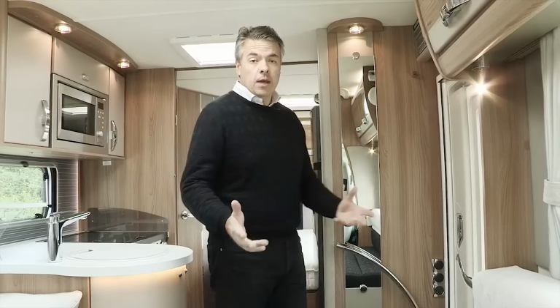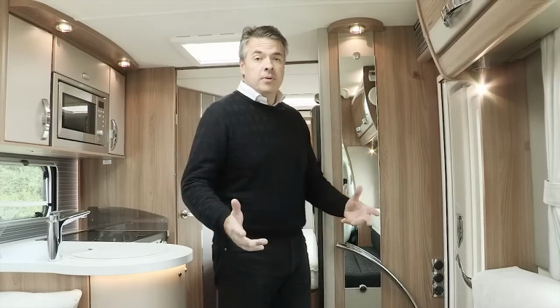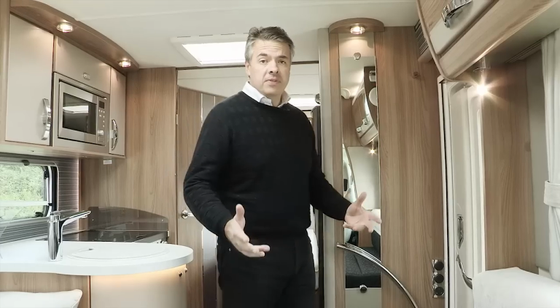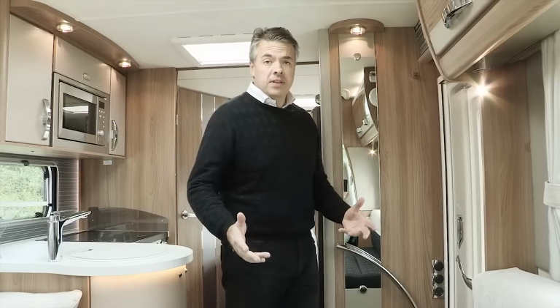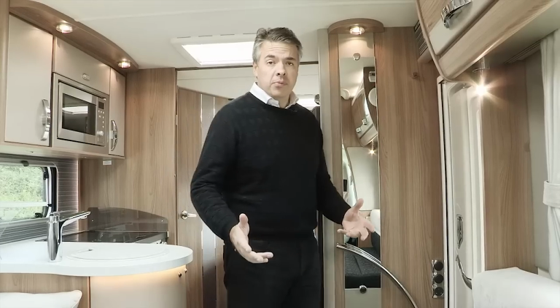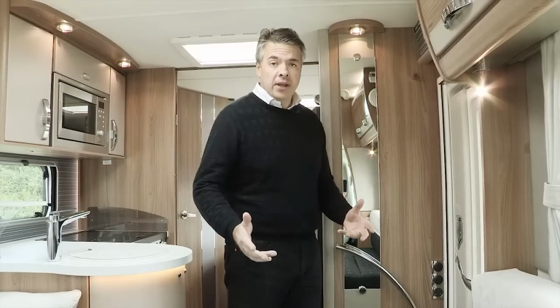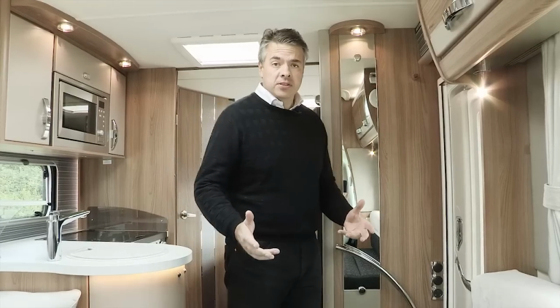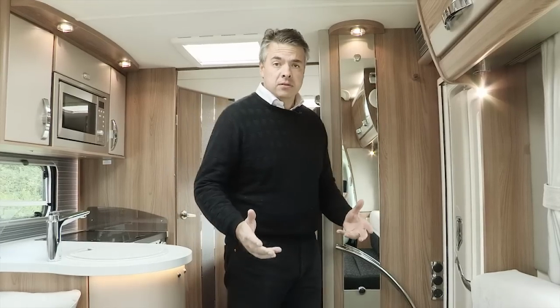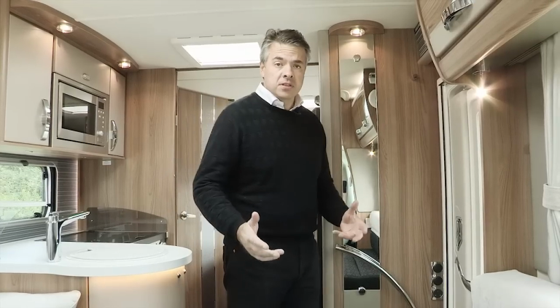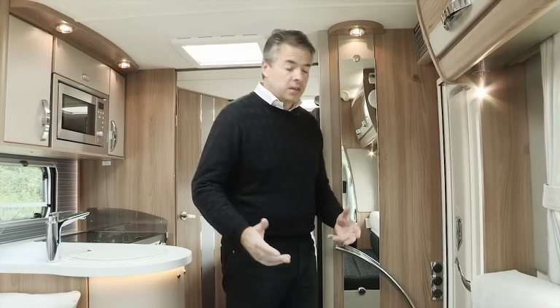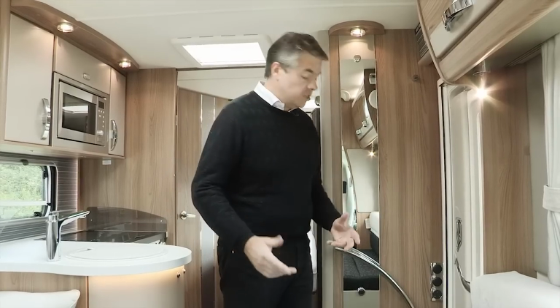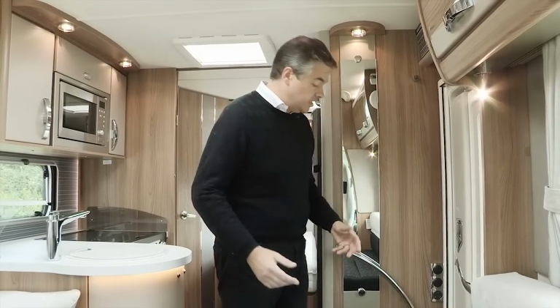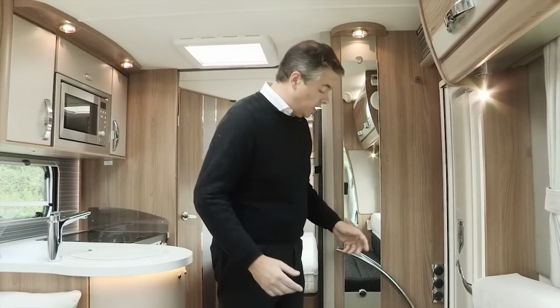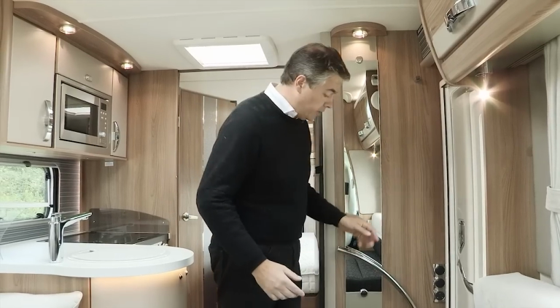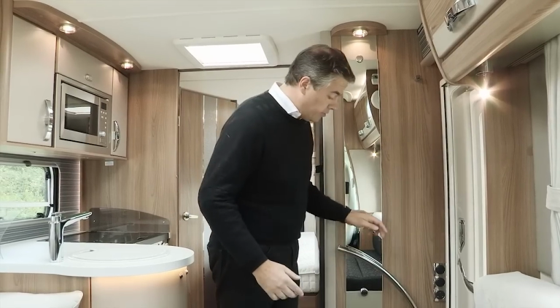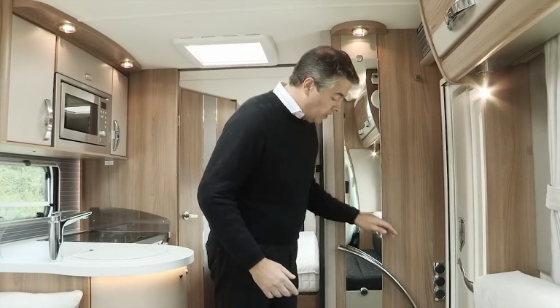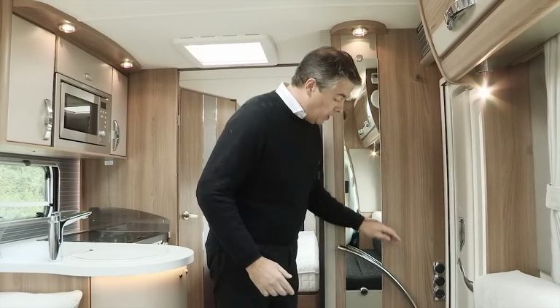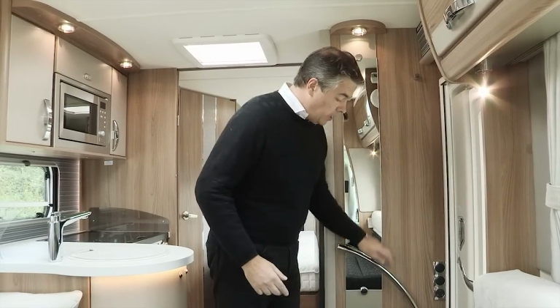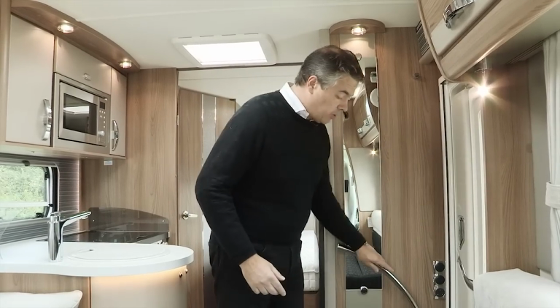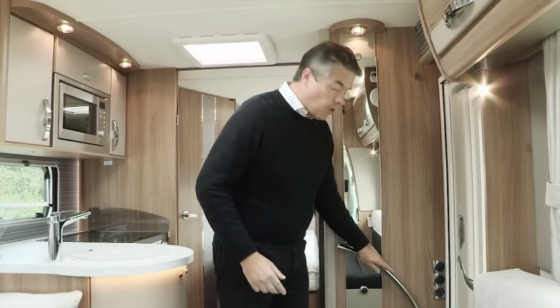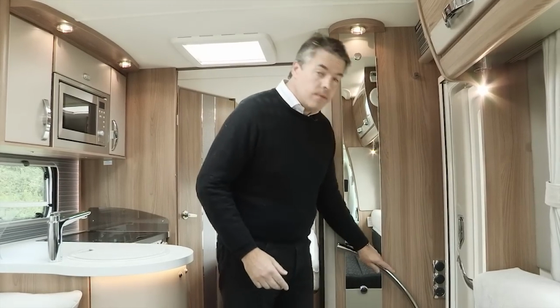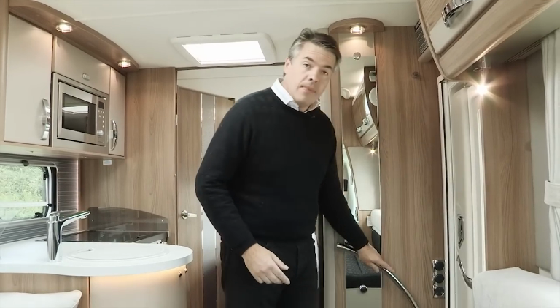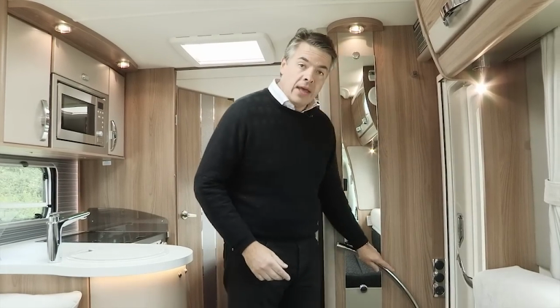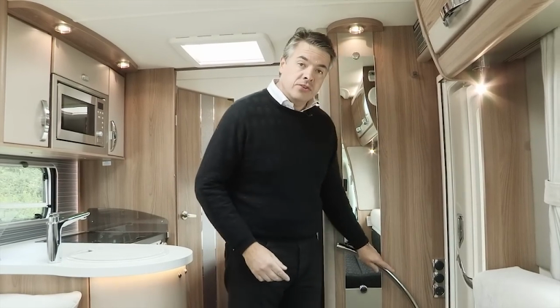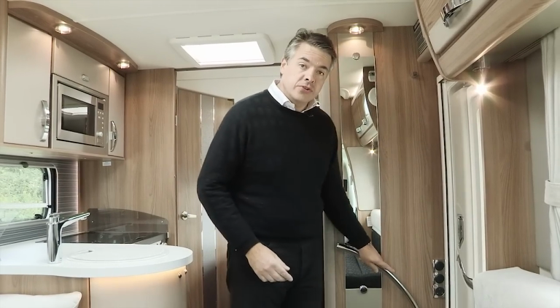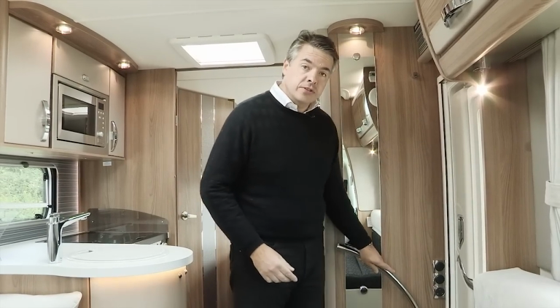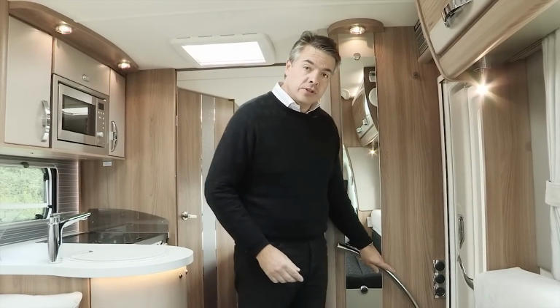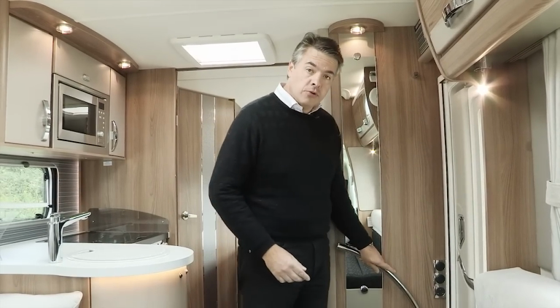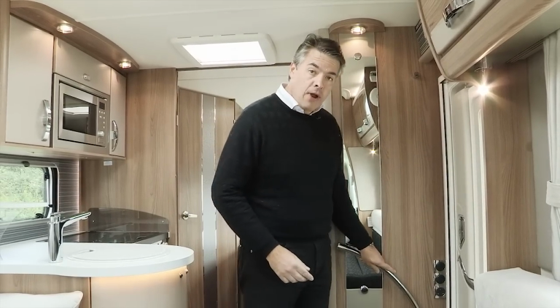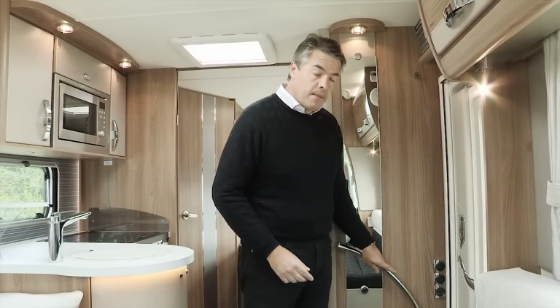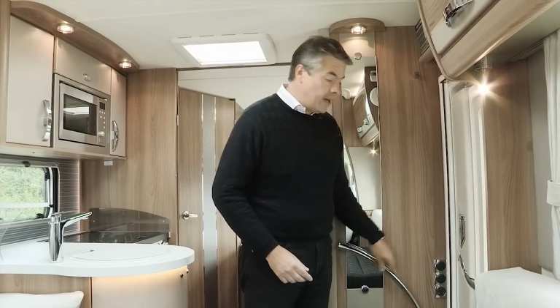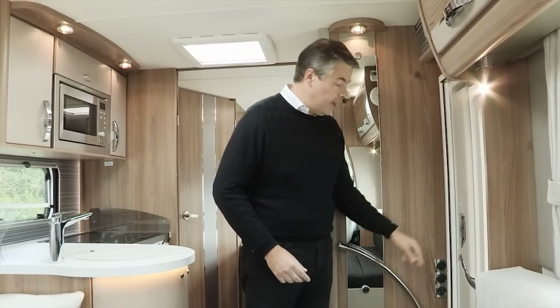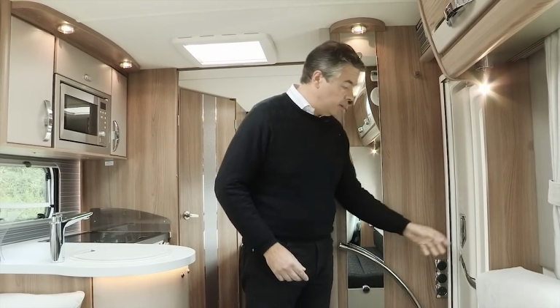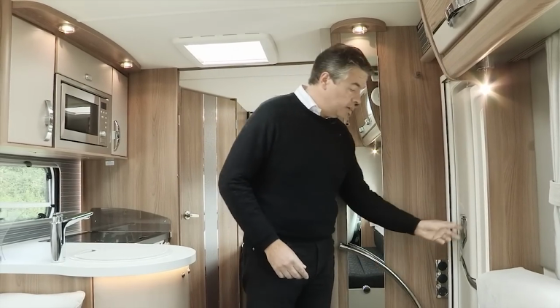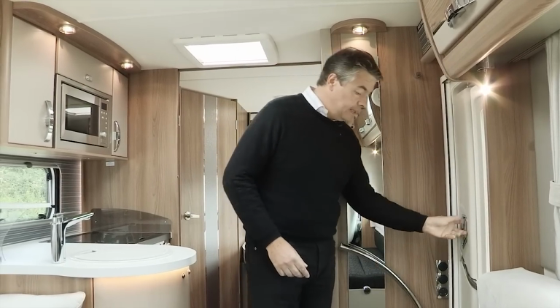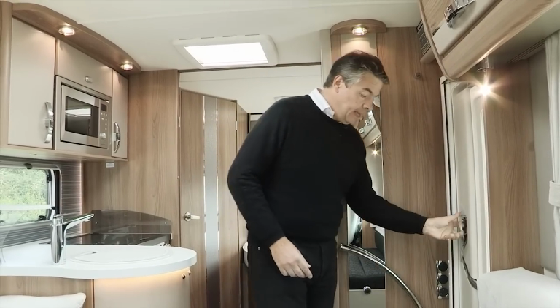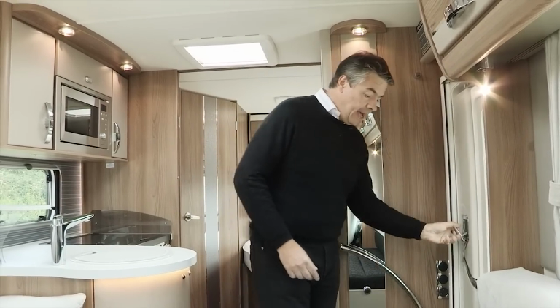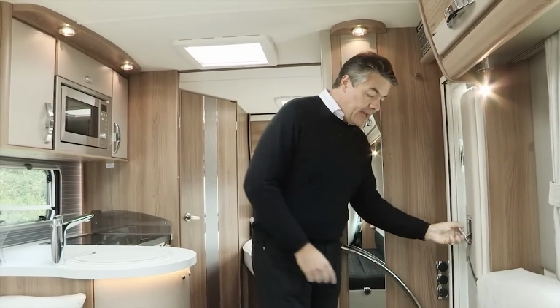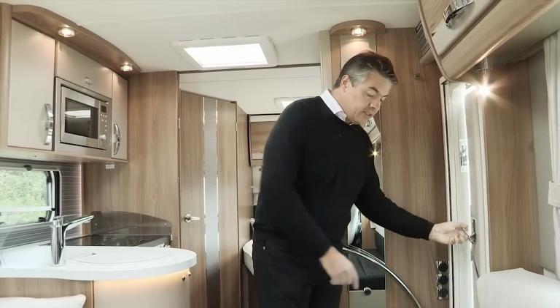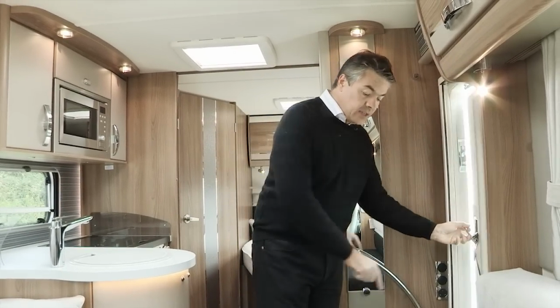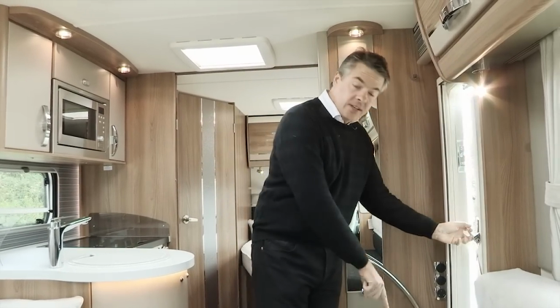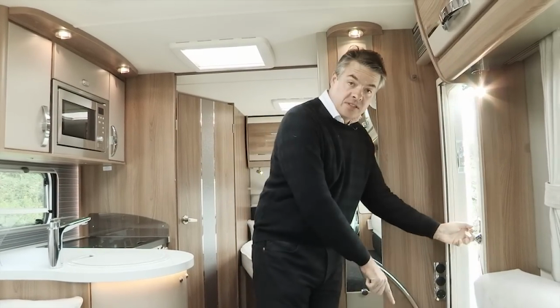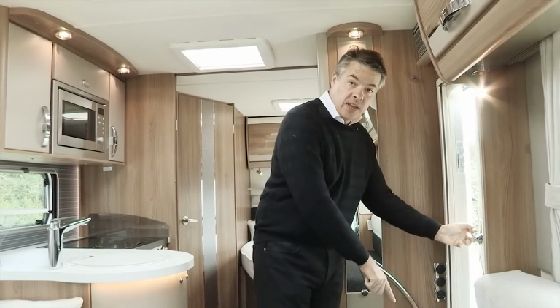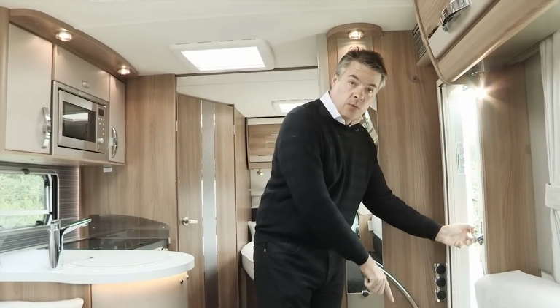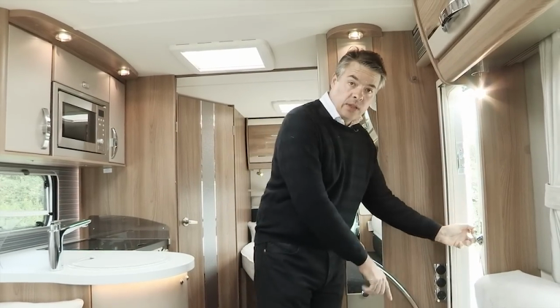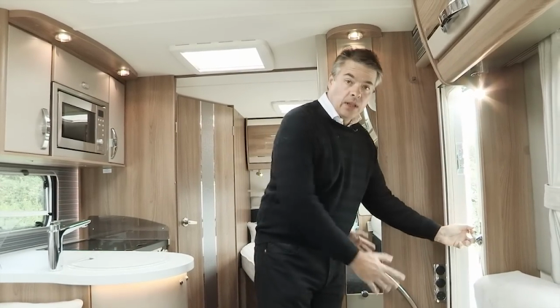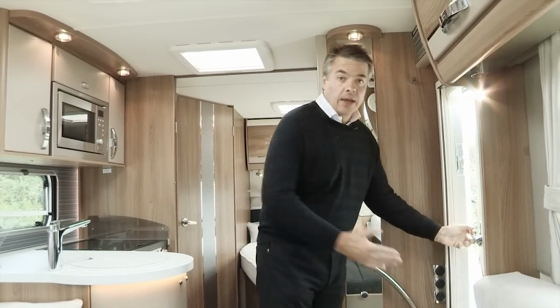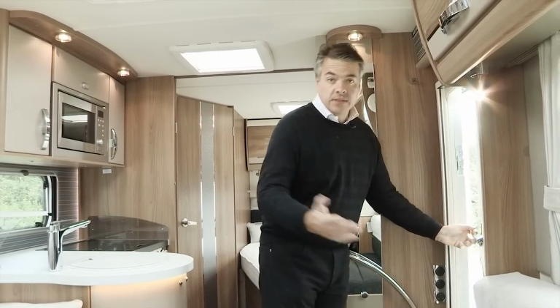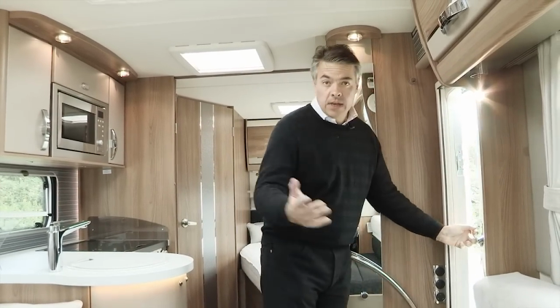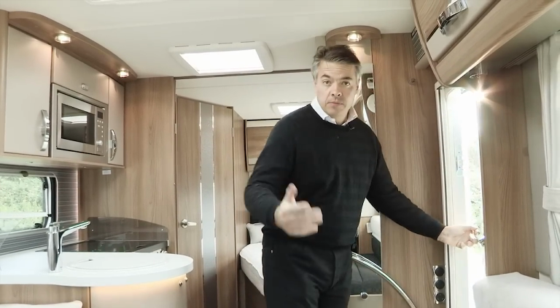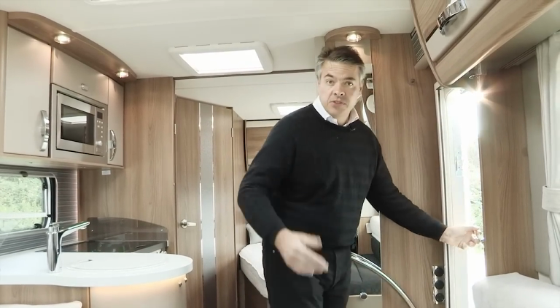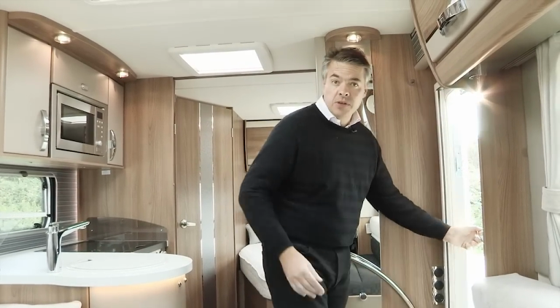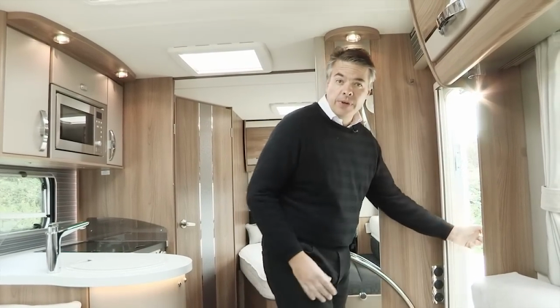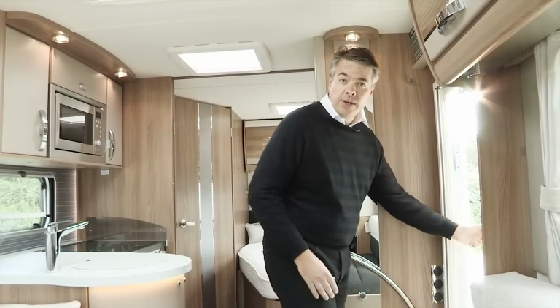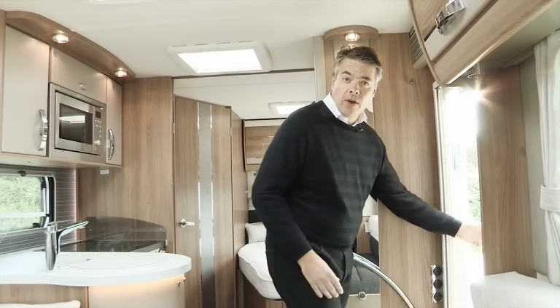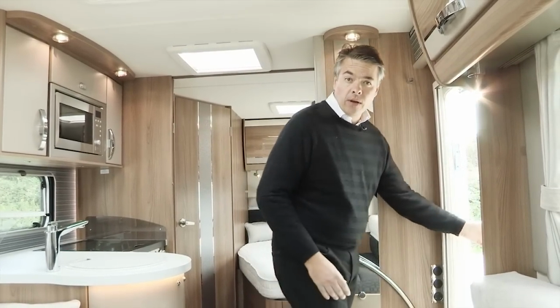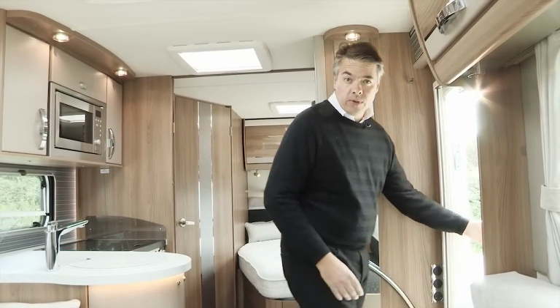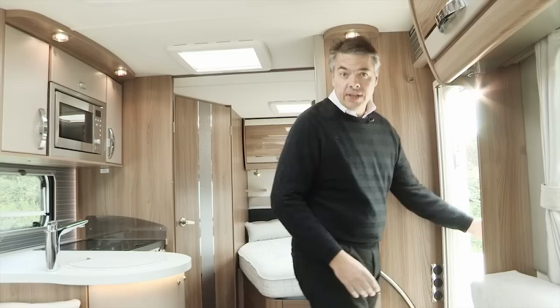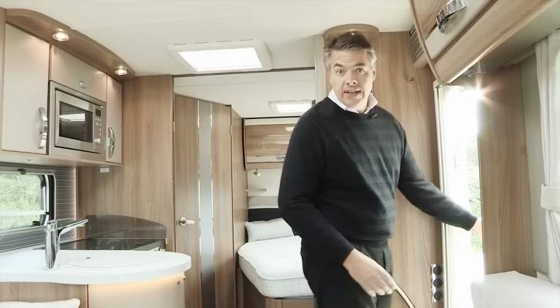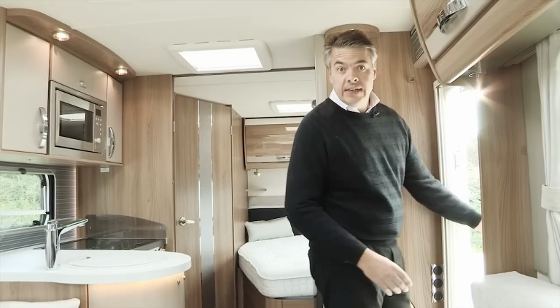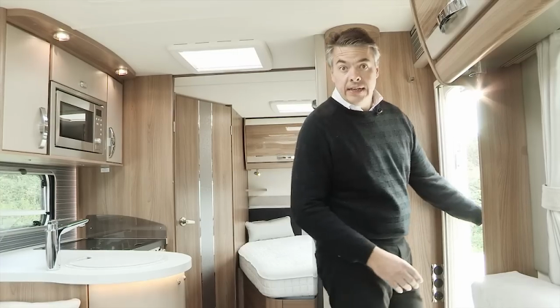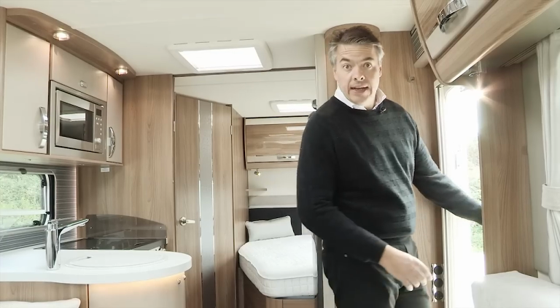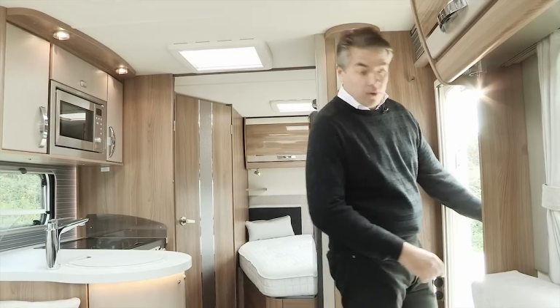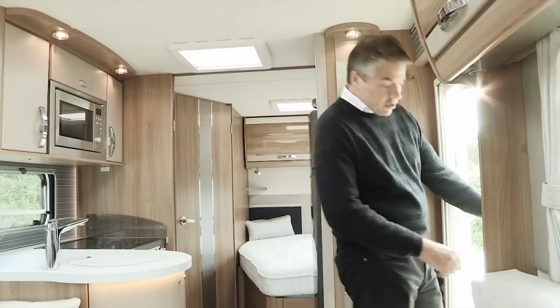A couple of other practical touches include a chrome entrance grab handle and a stairwell light to help you see where you're going when getting in and out.